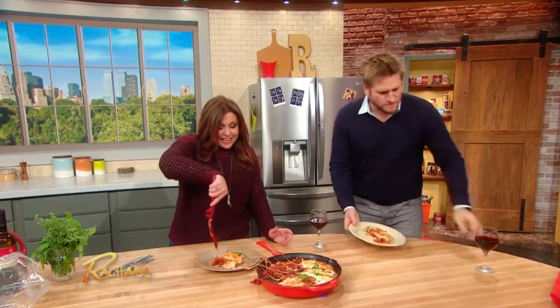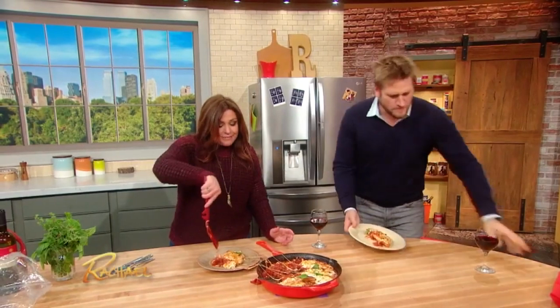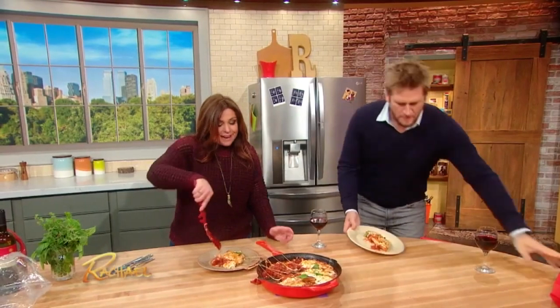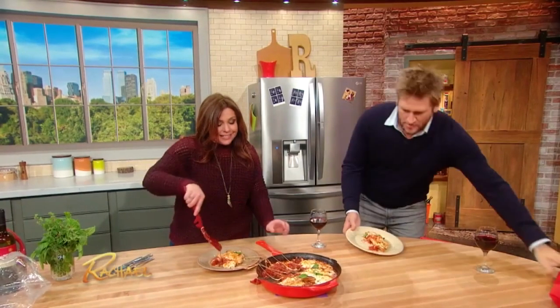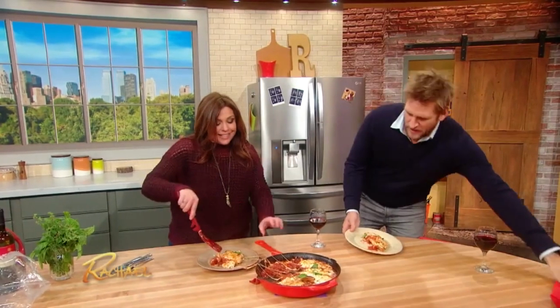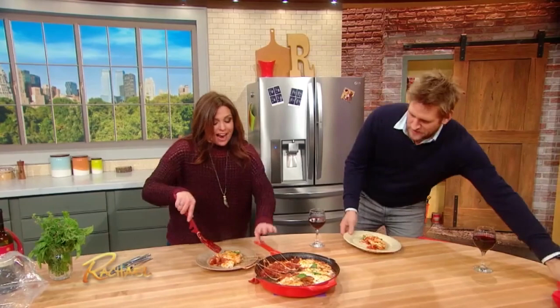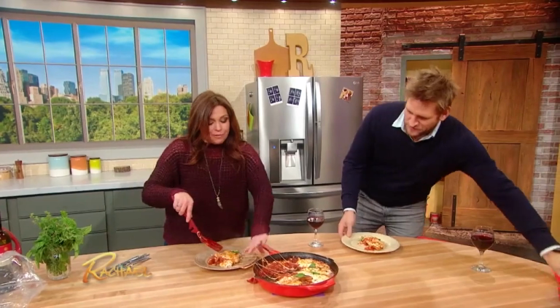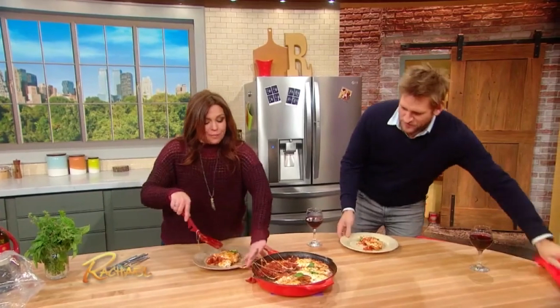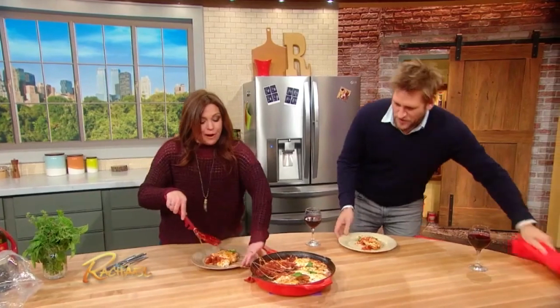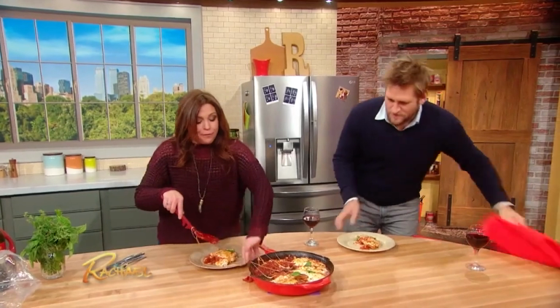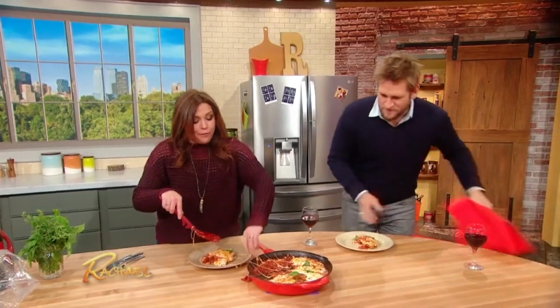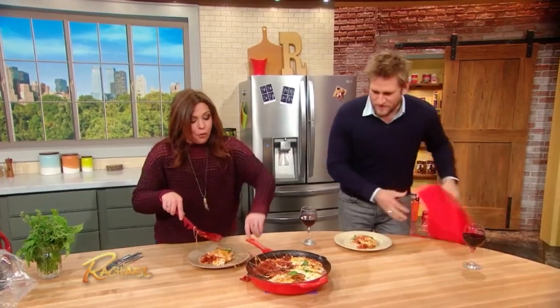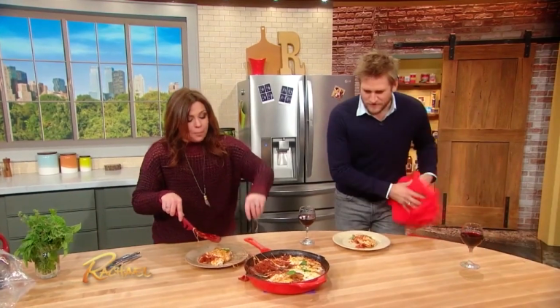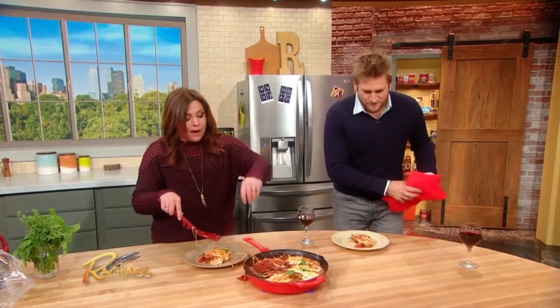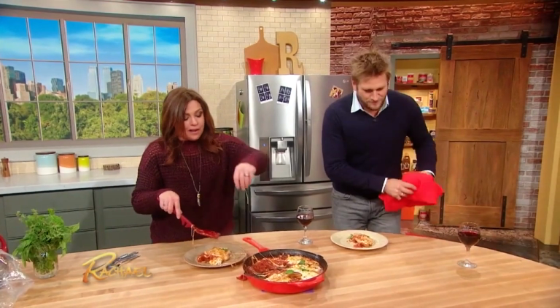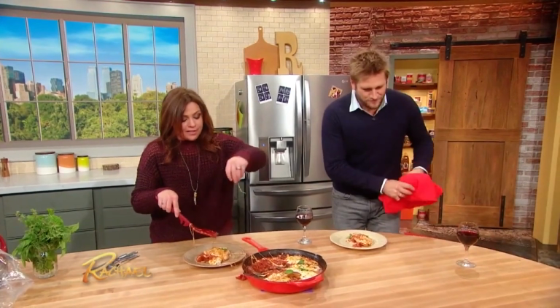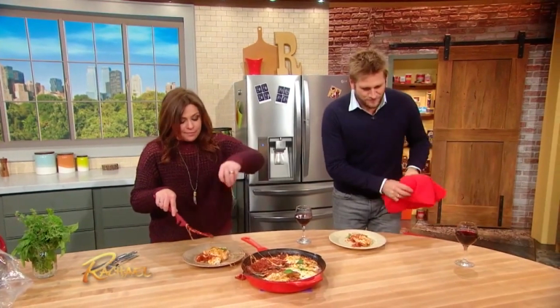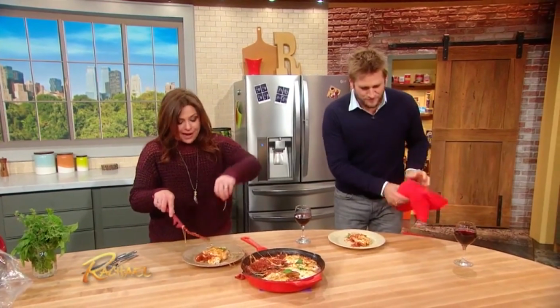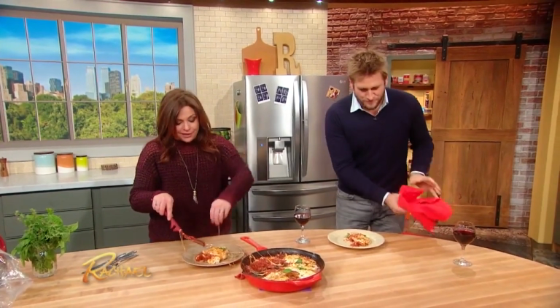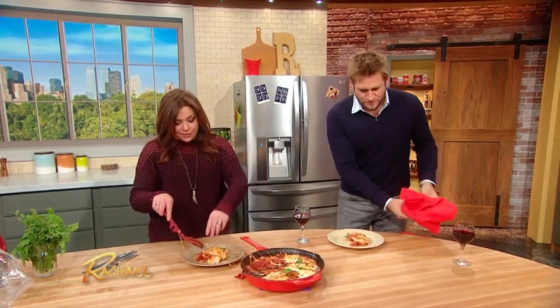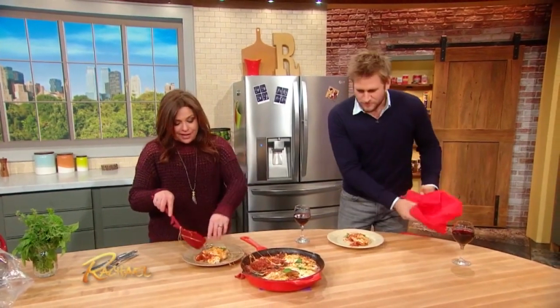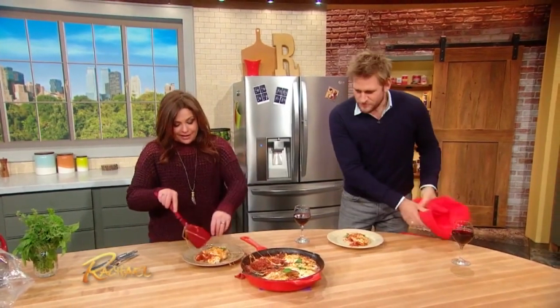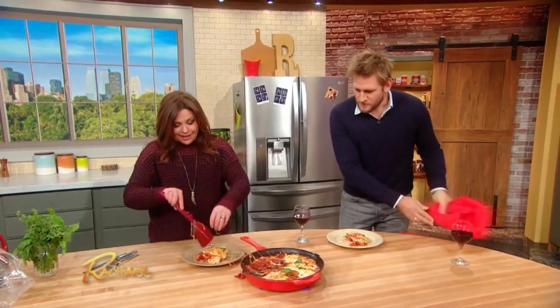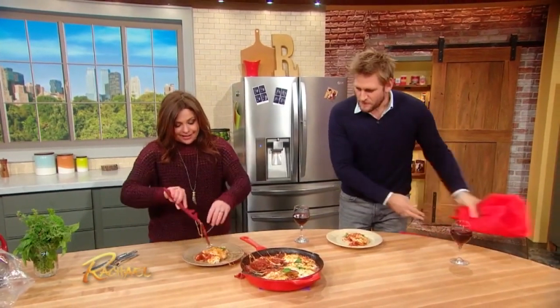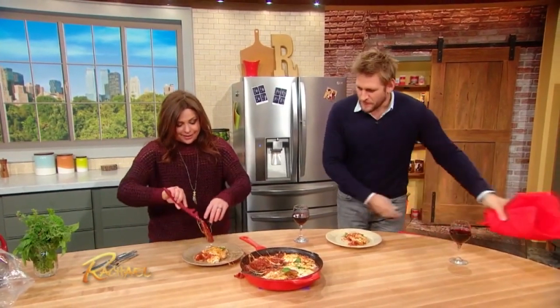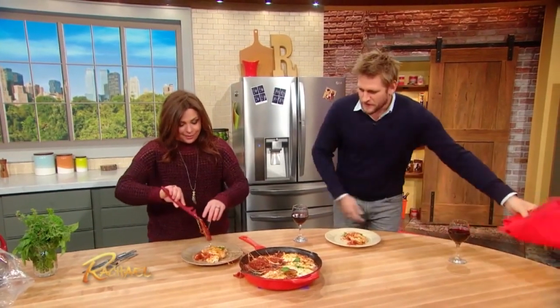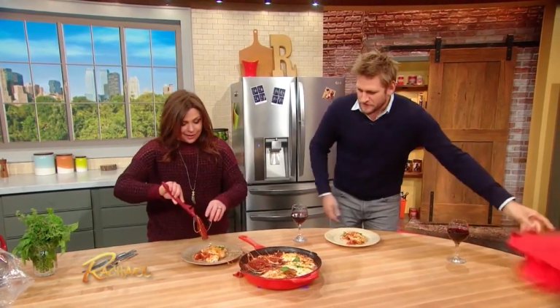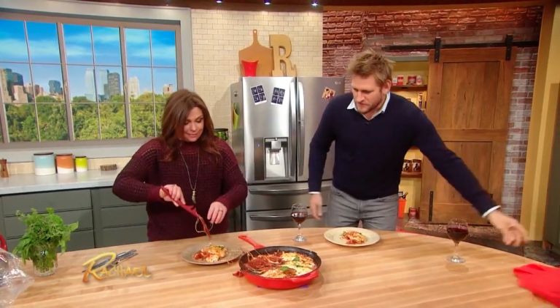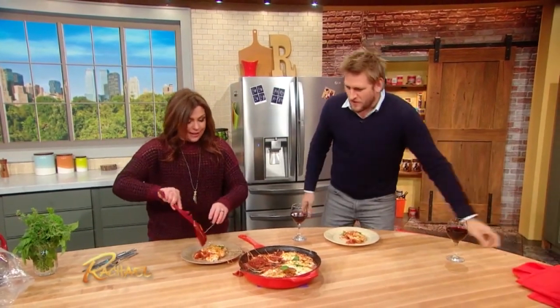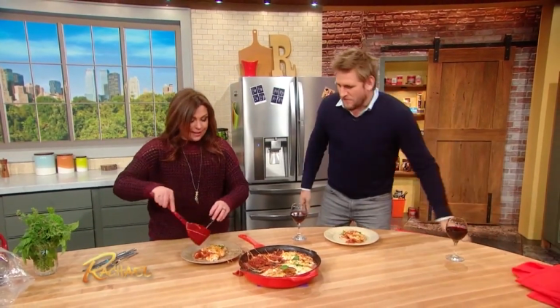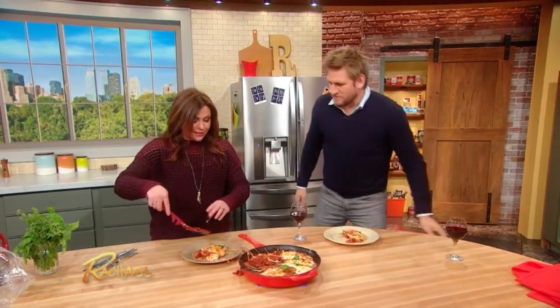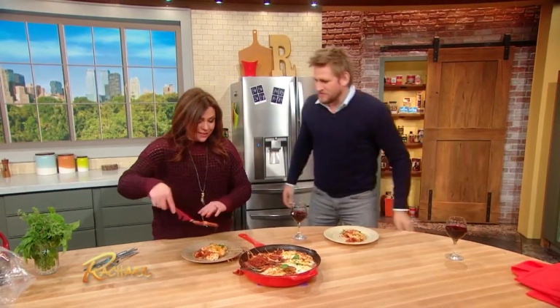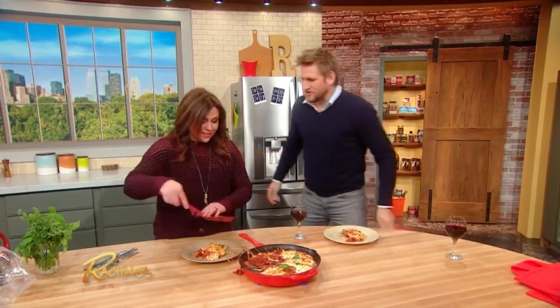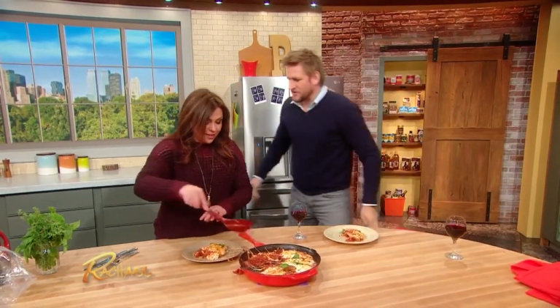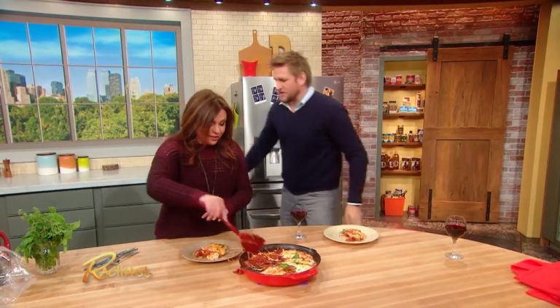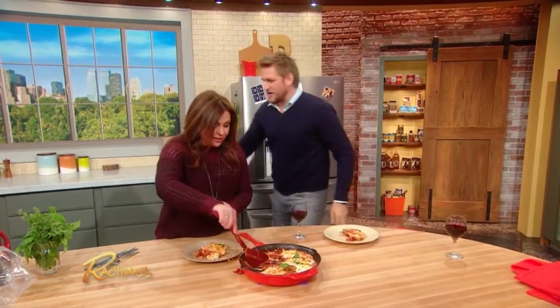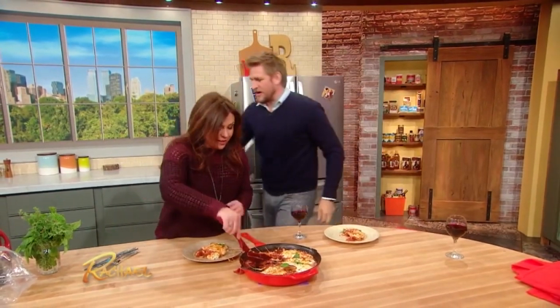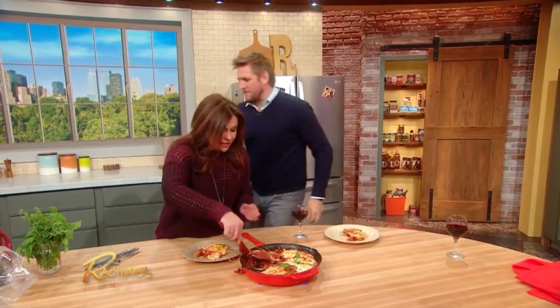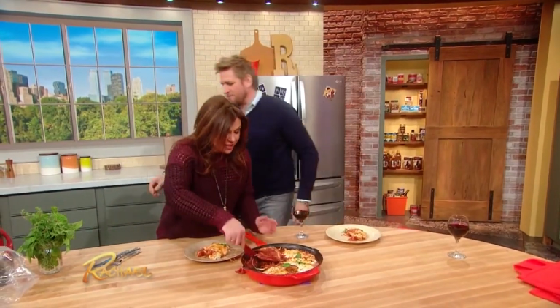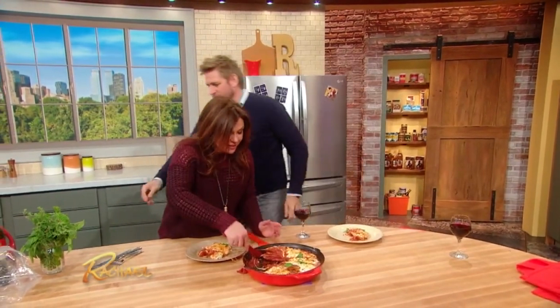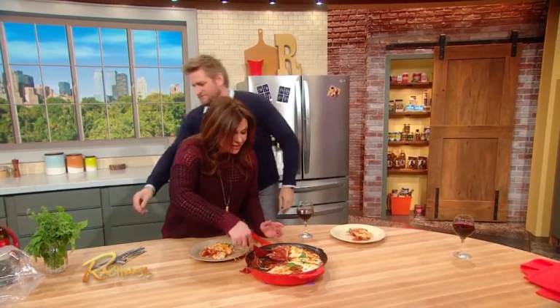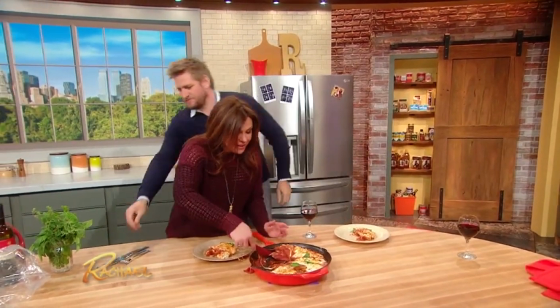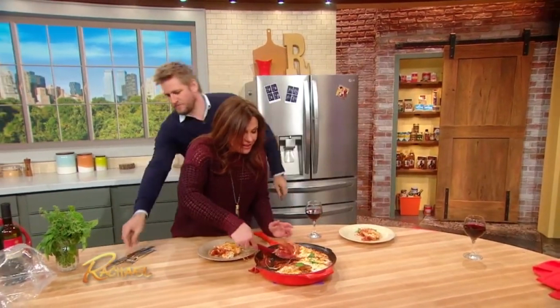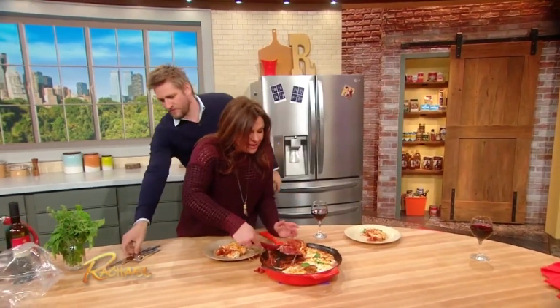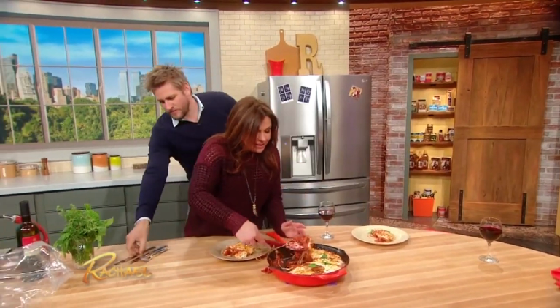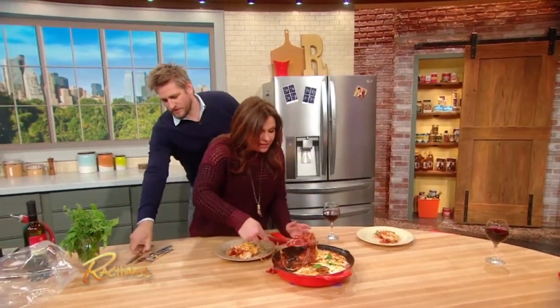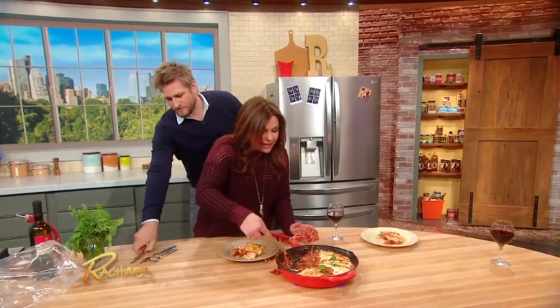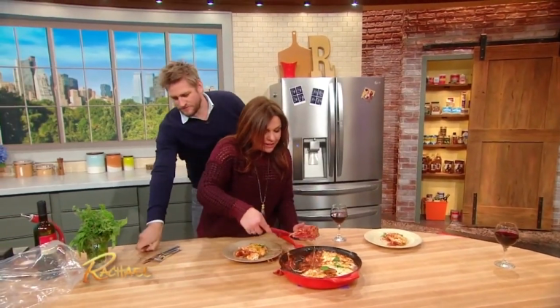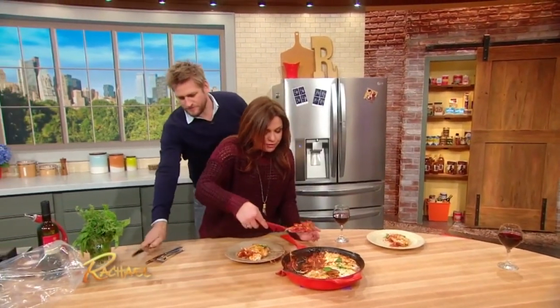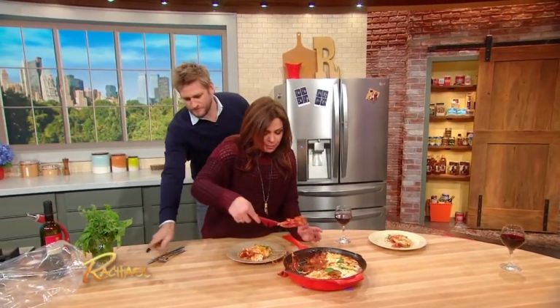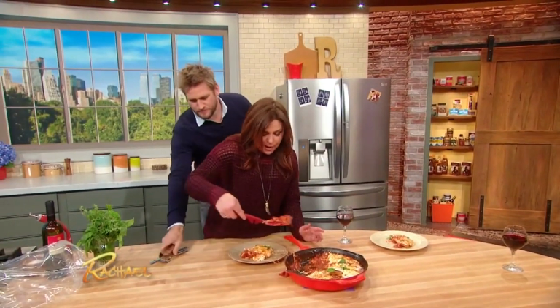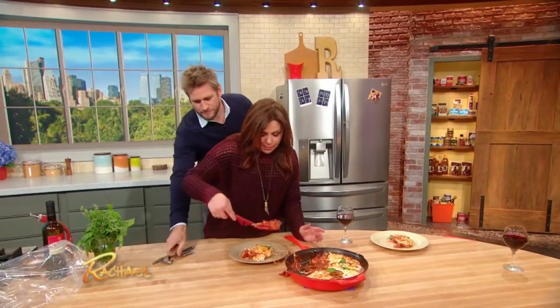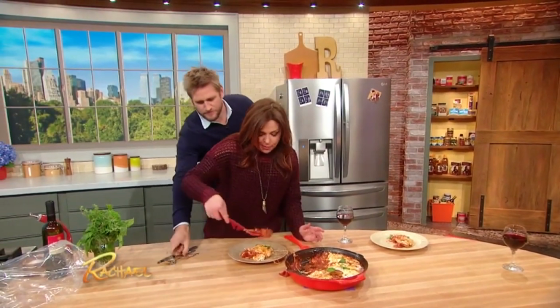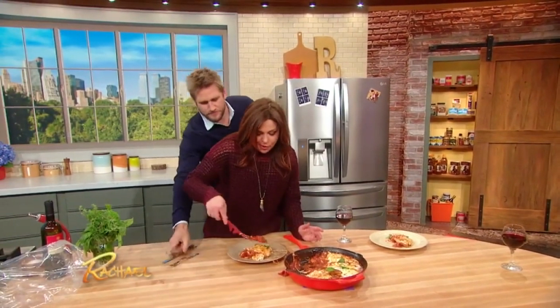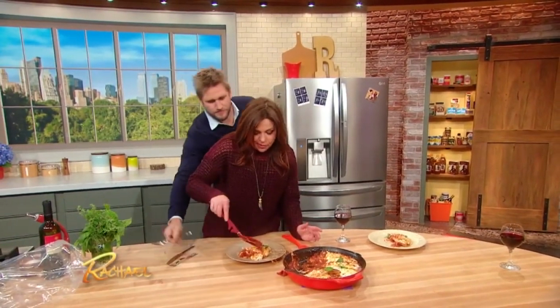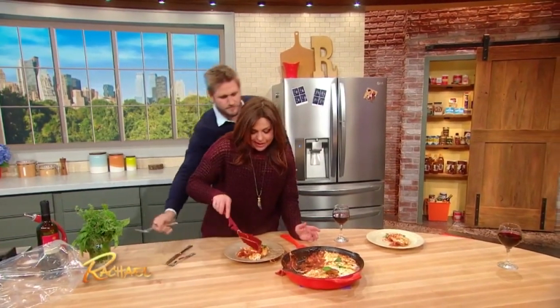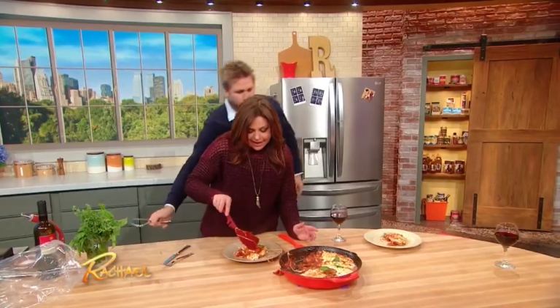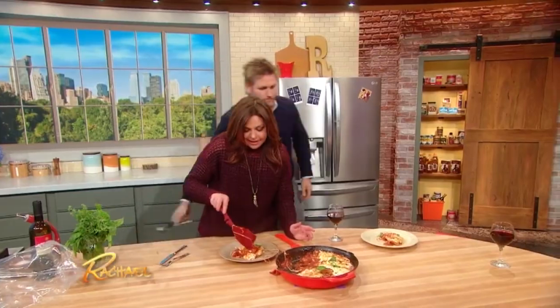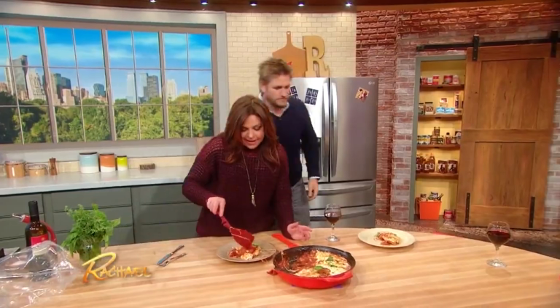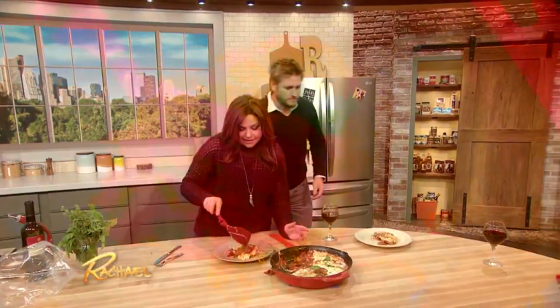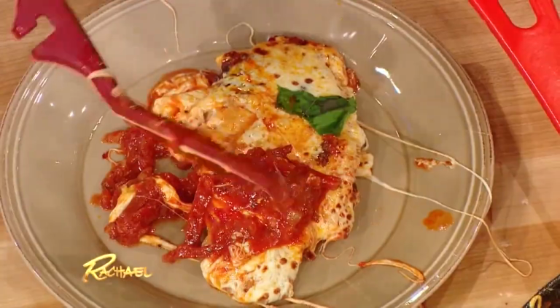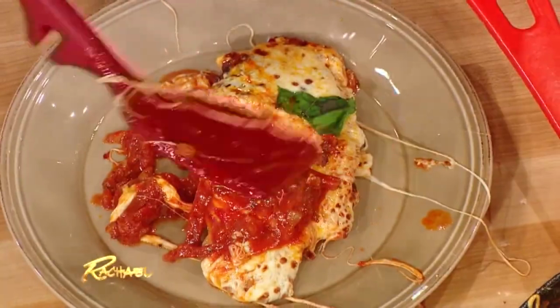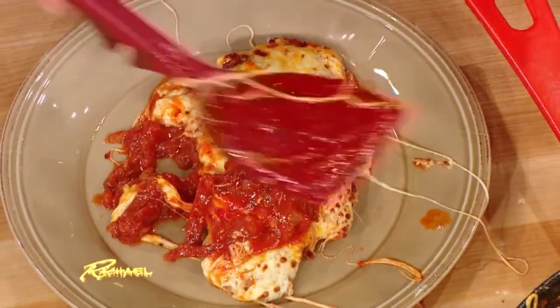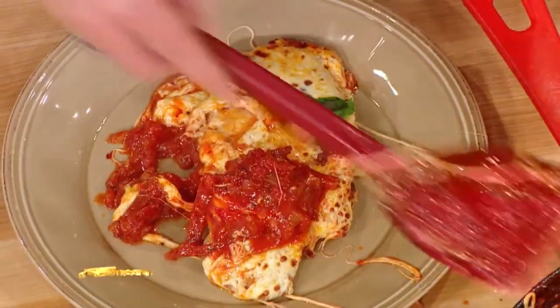I think my staff put about four balls of mozzarella on this one, but it looks delicious. Yum — a little extra pepperoni down on the top.